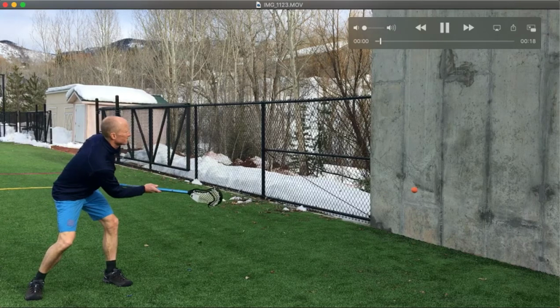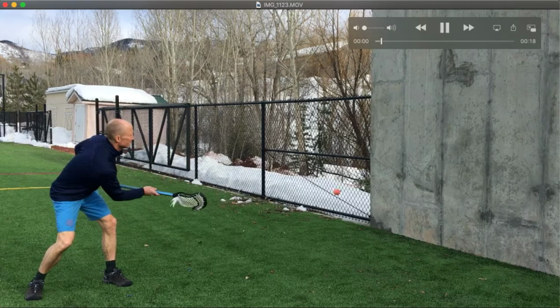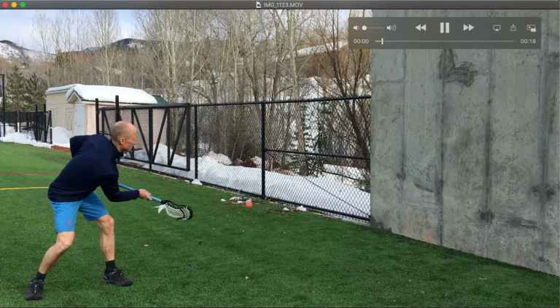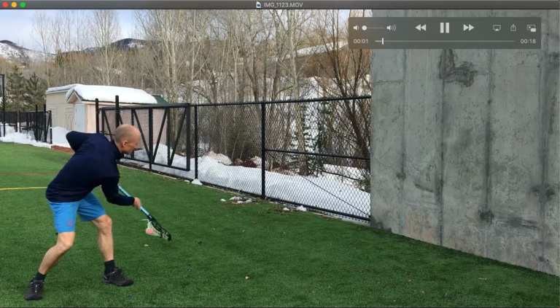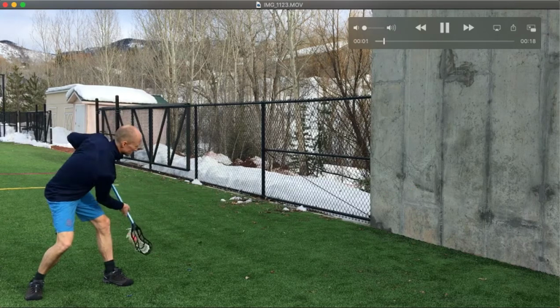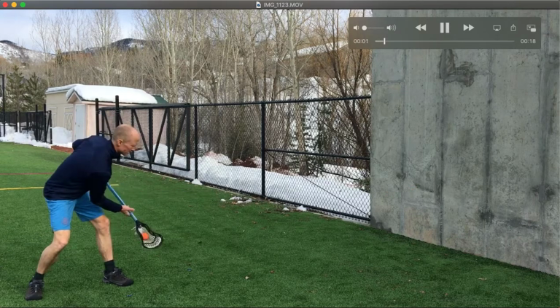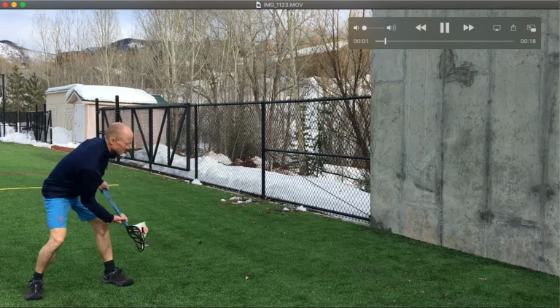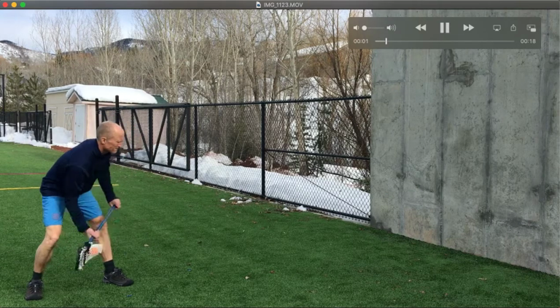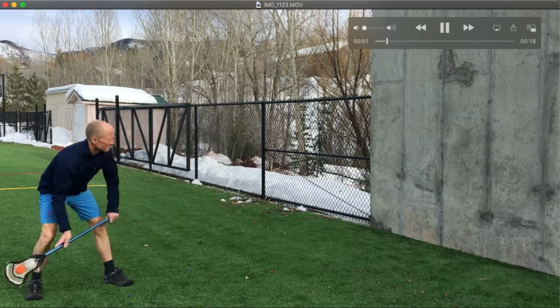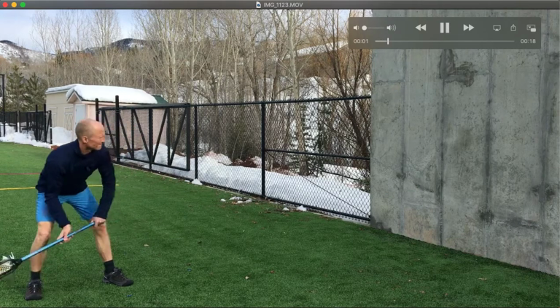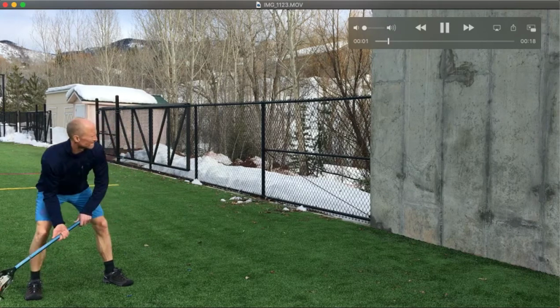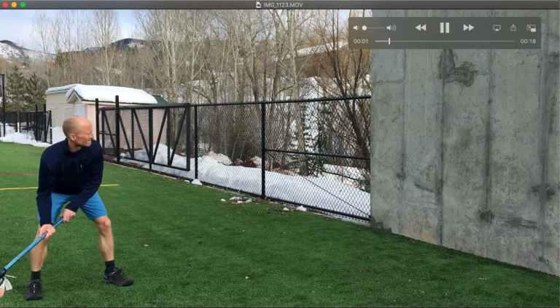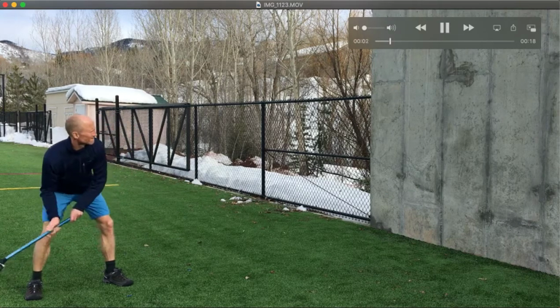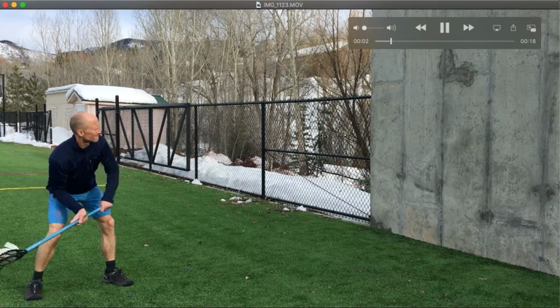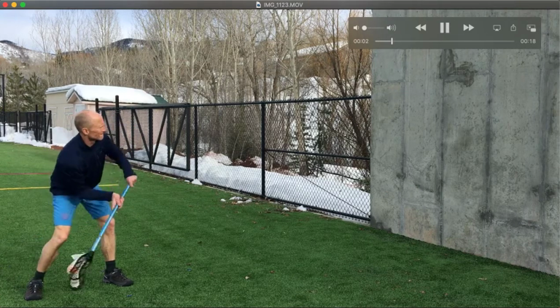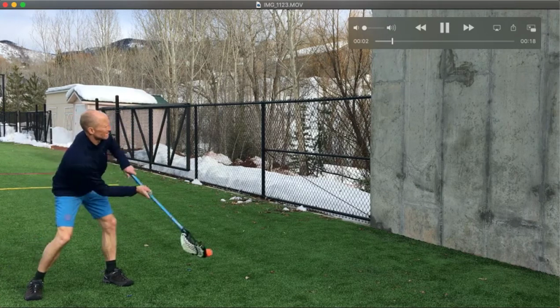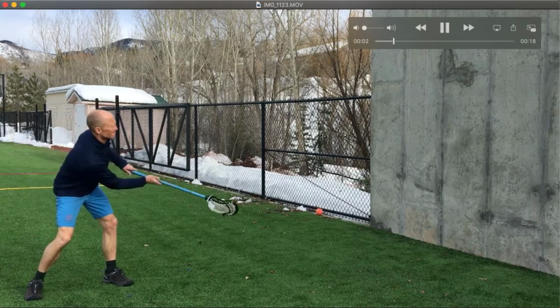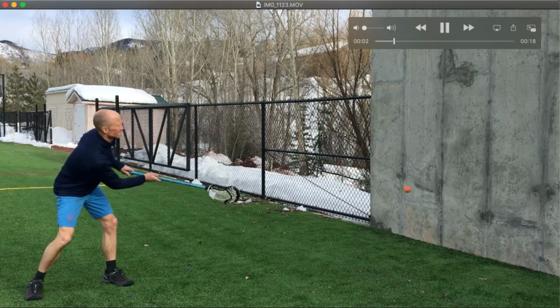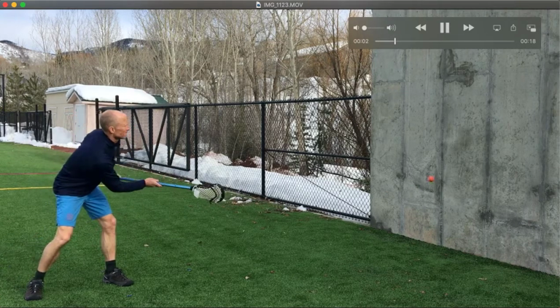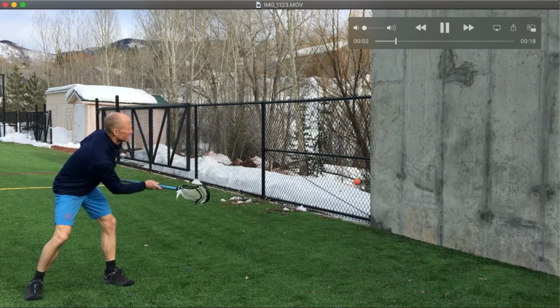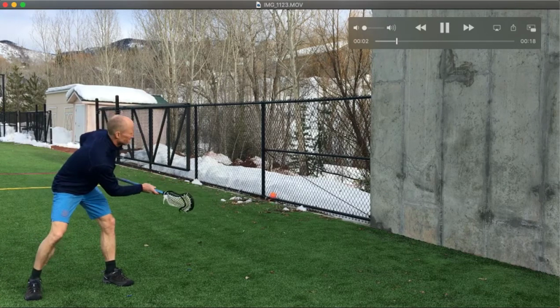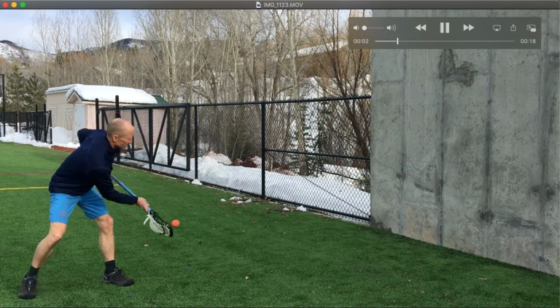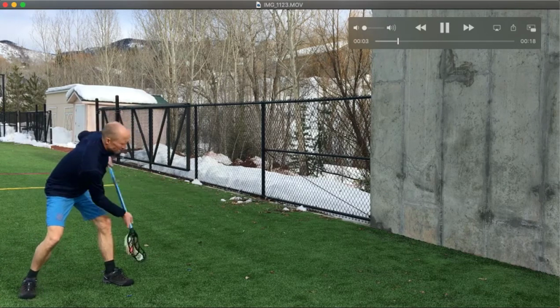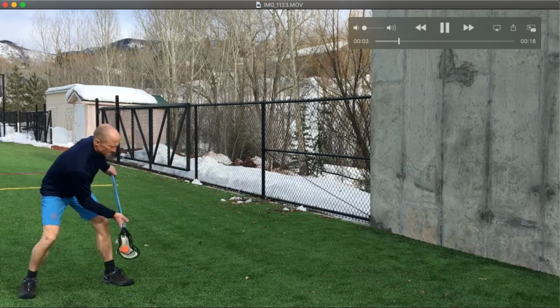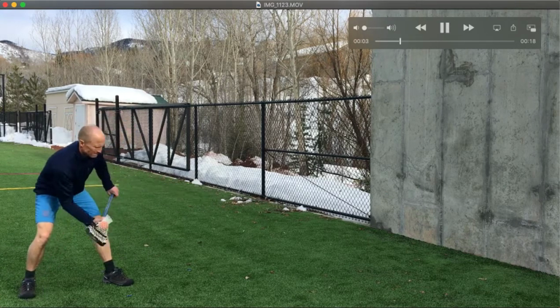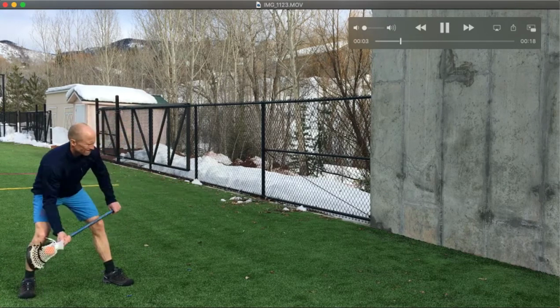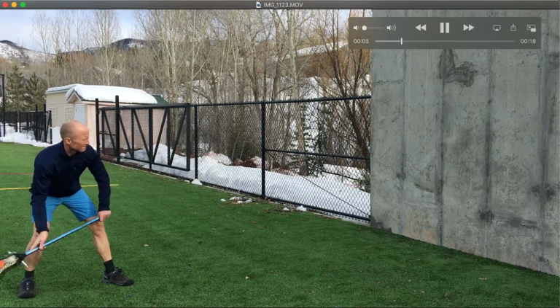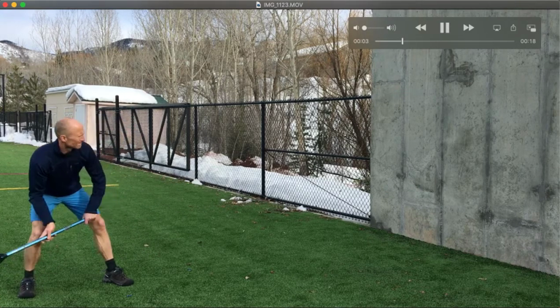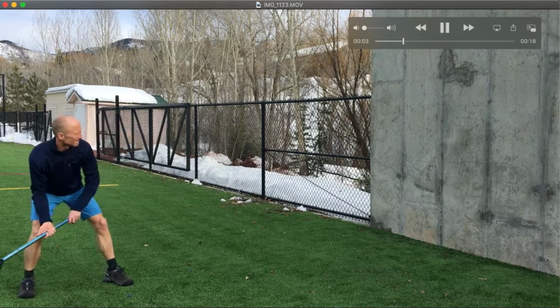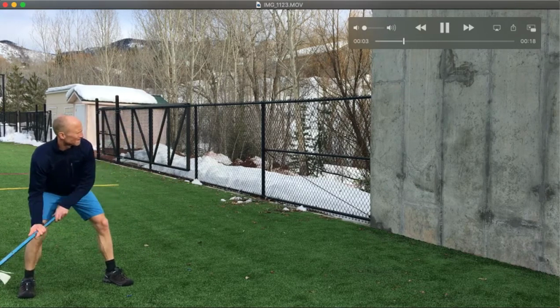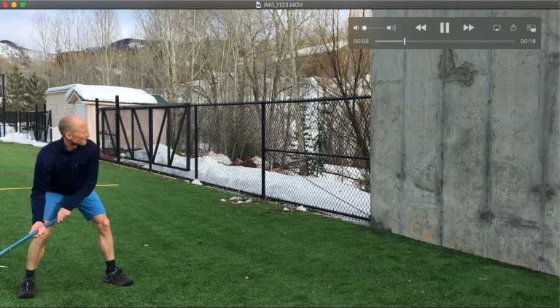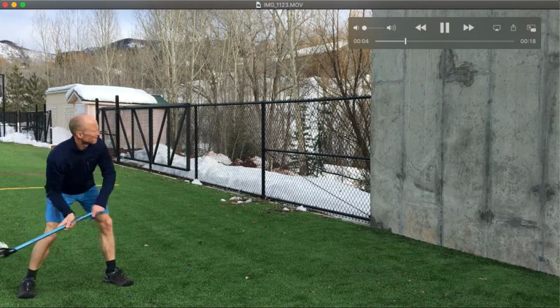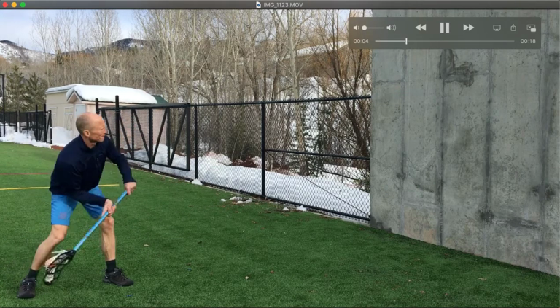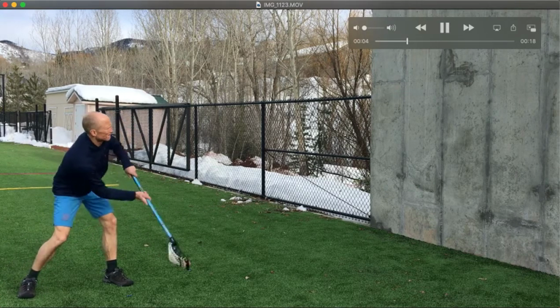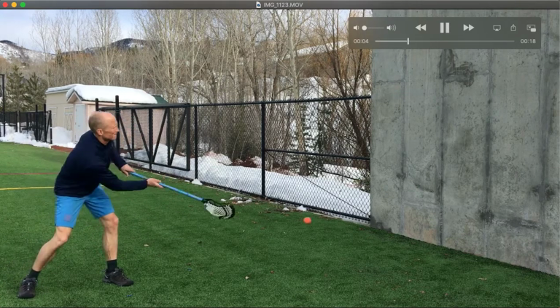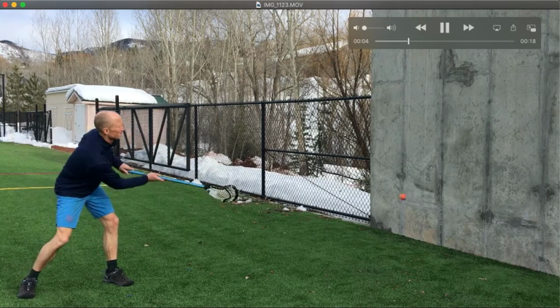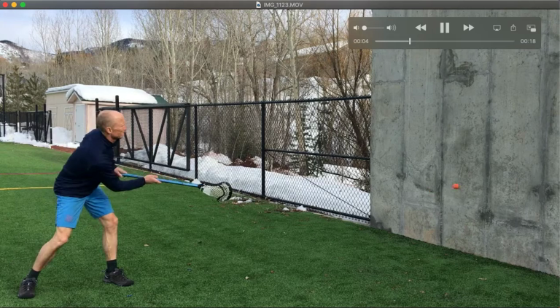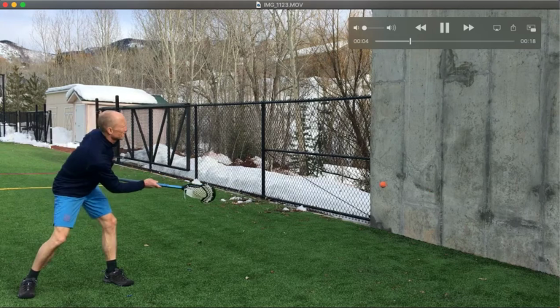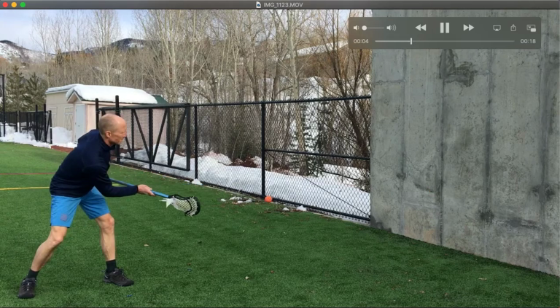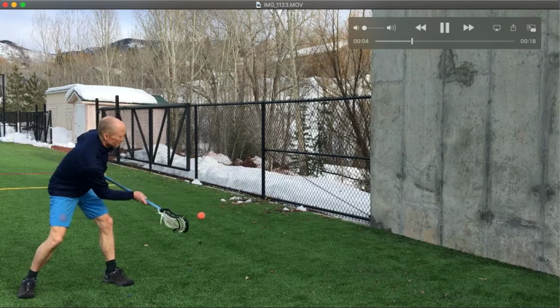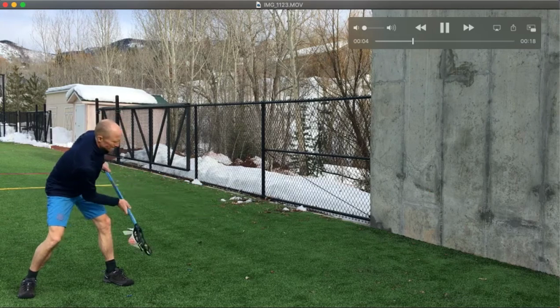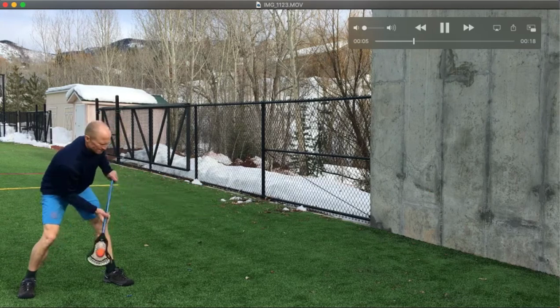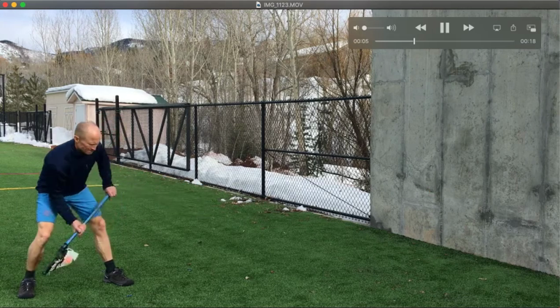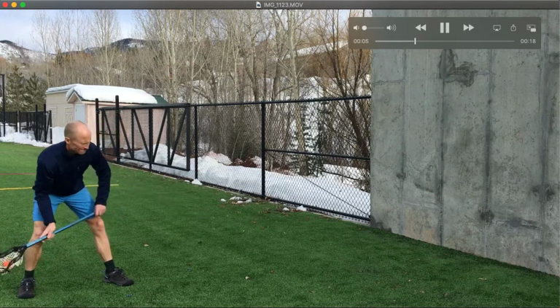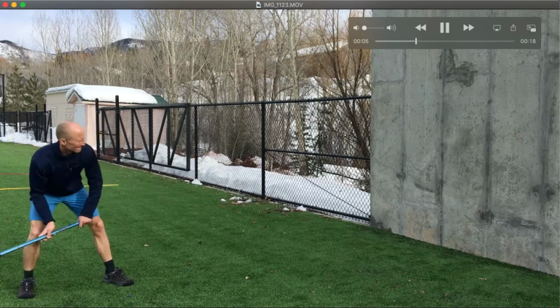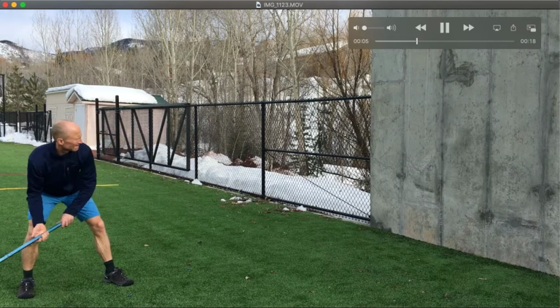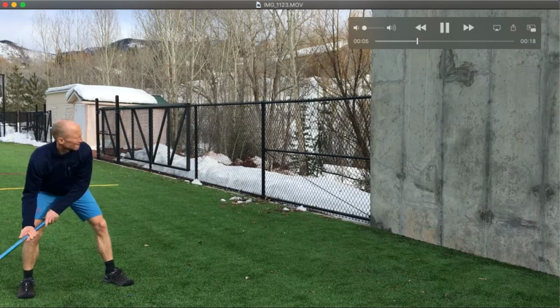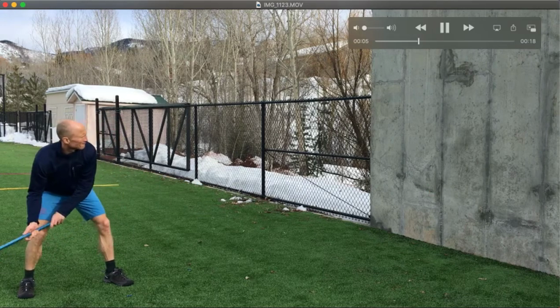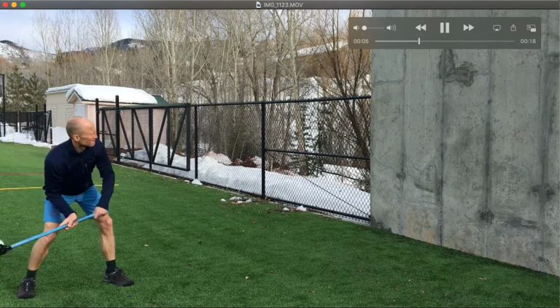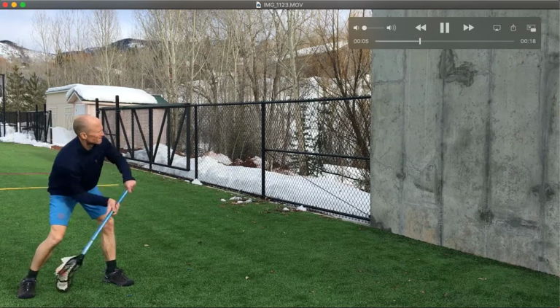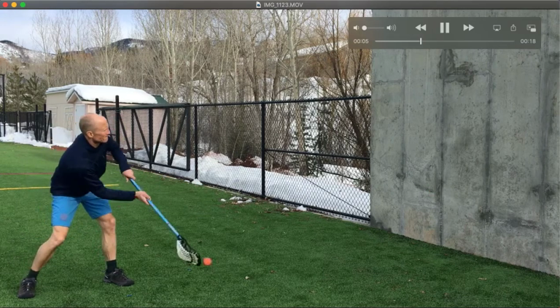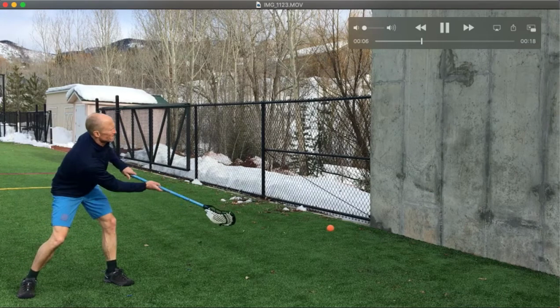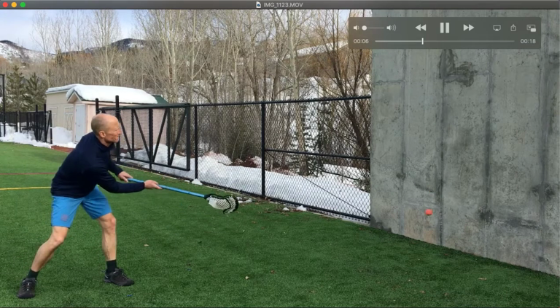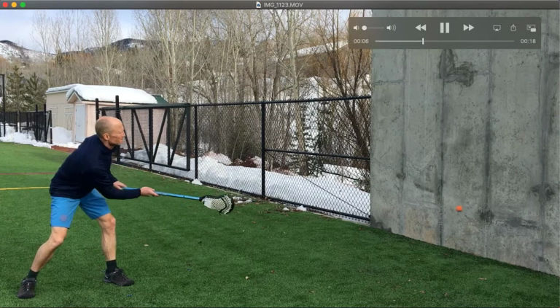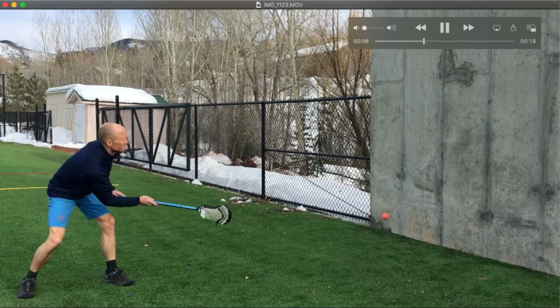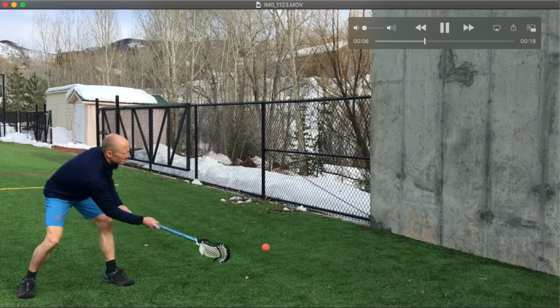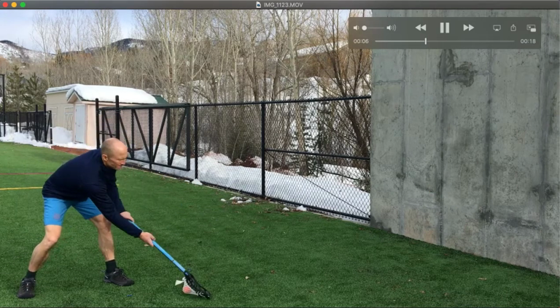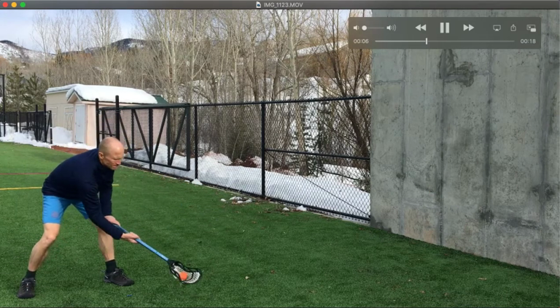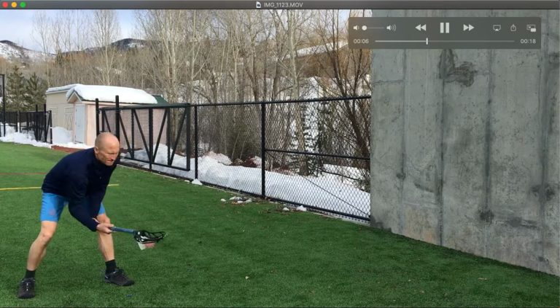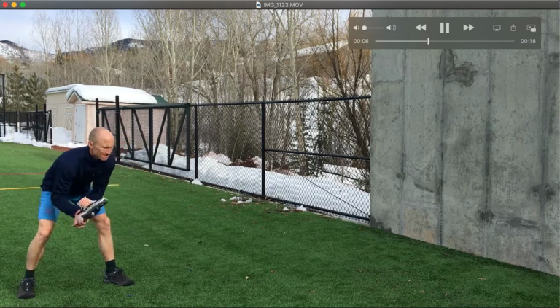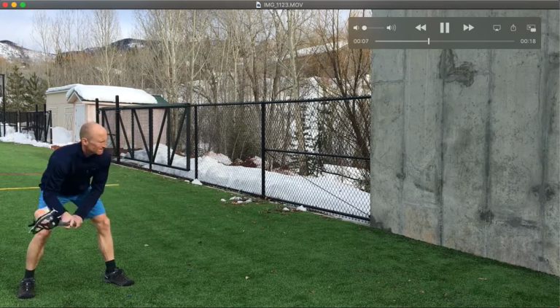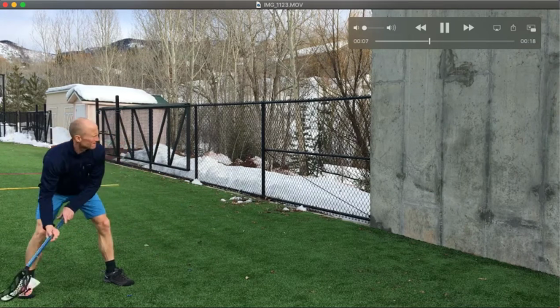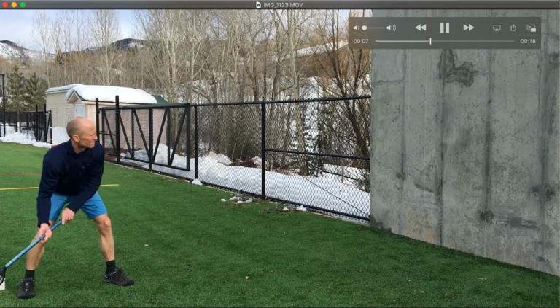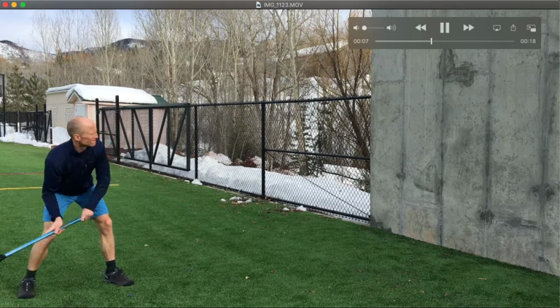This drill is called knee ball. This is one of my favorites. To do this properly, the ball should be caught below the knees.